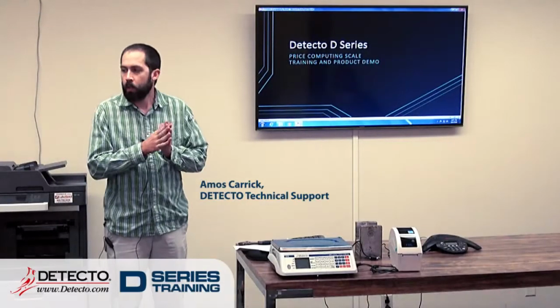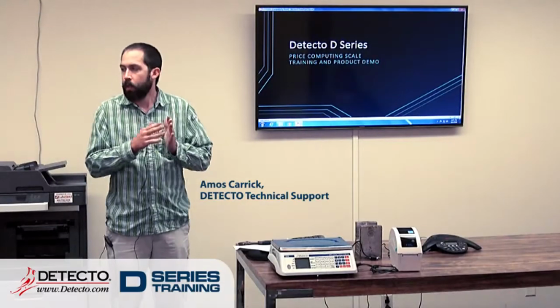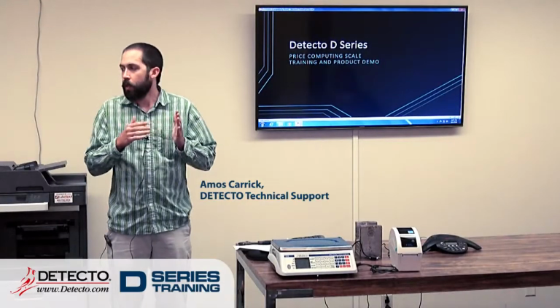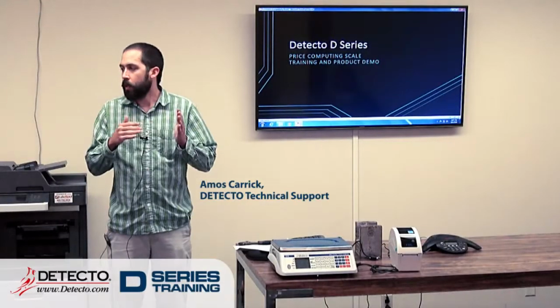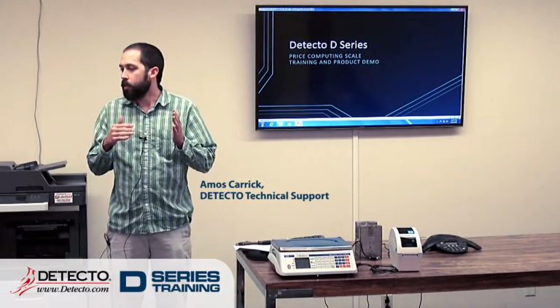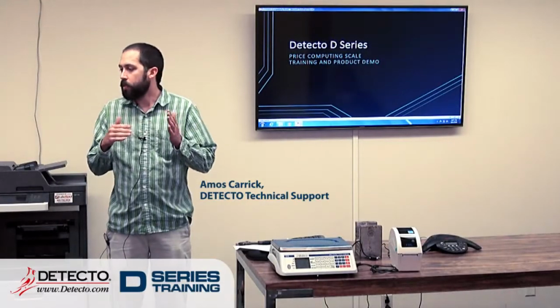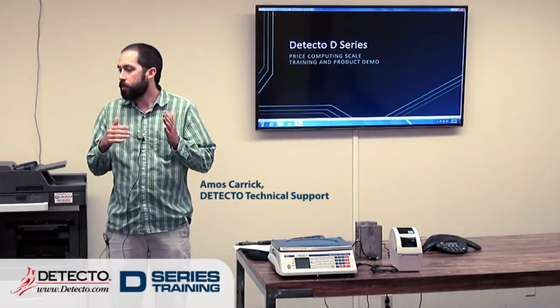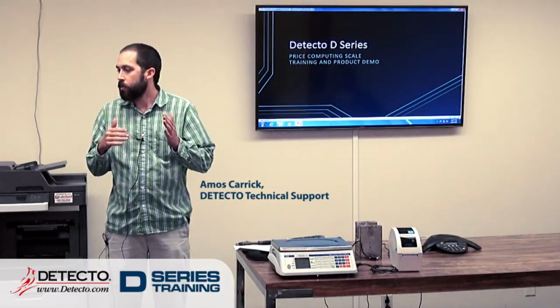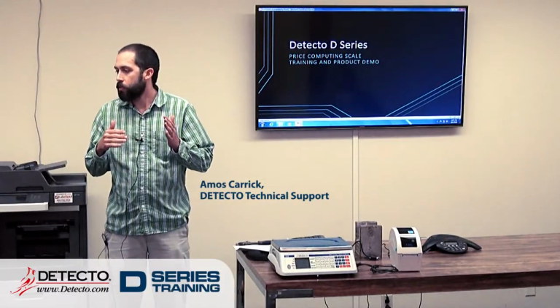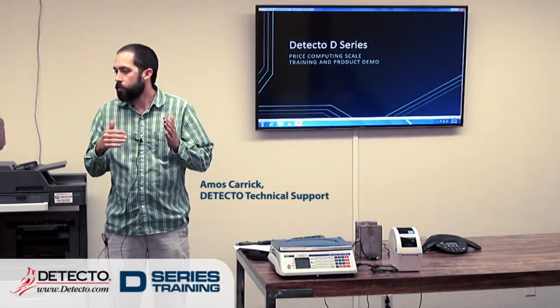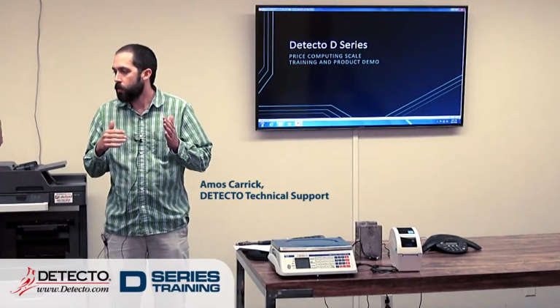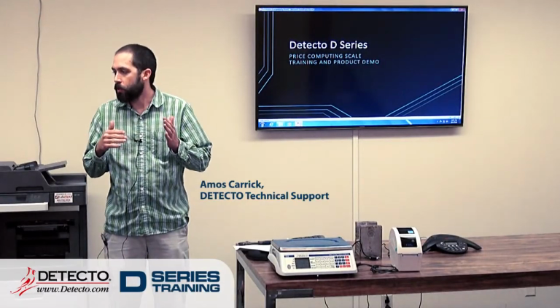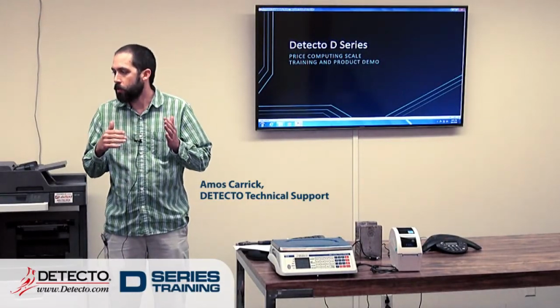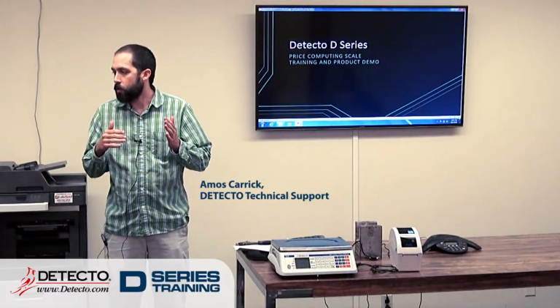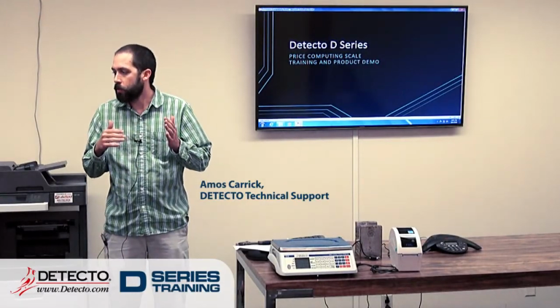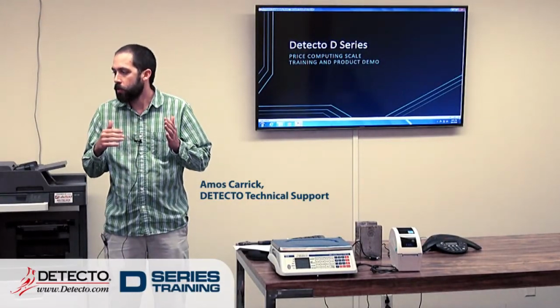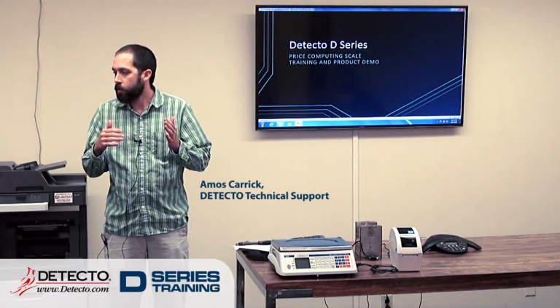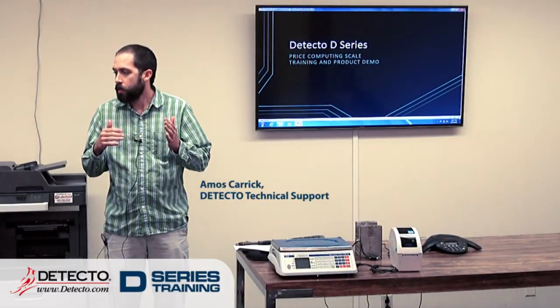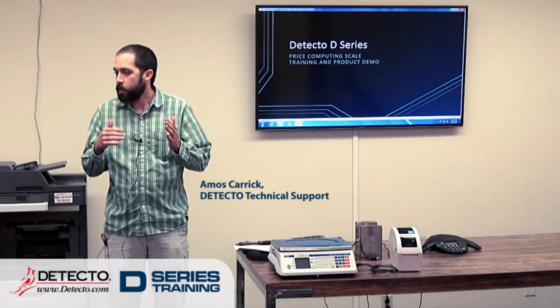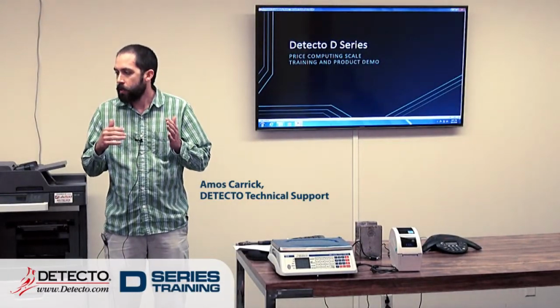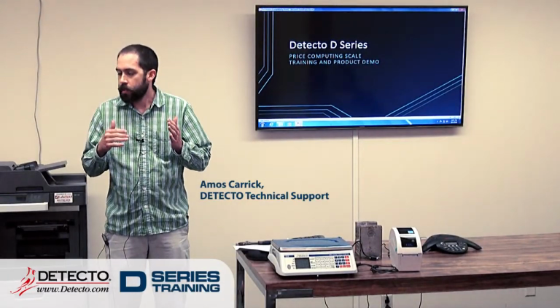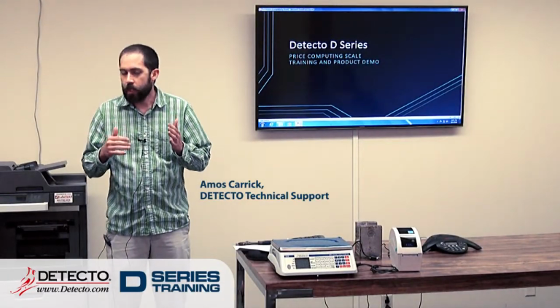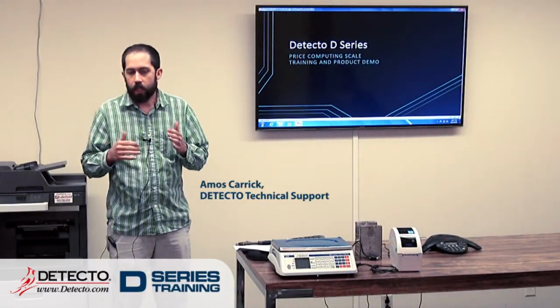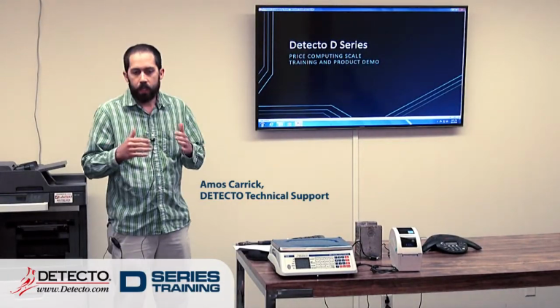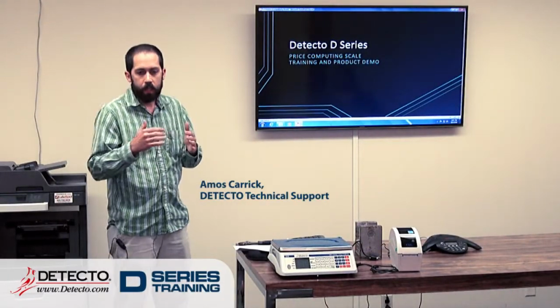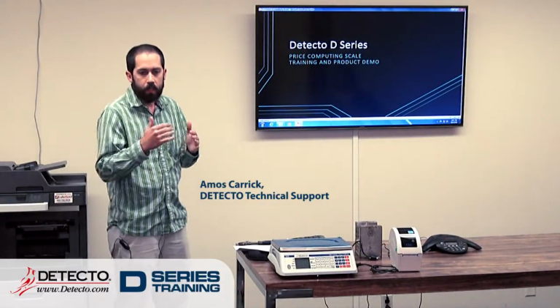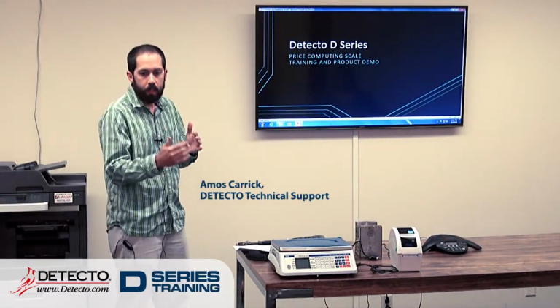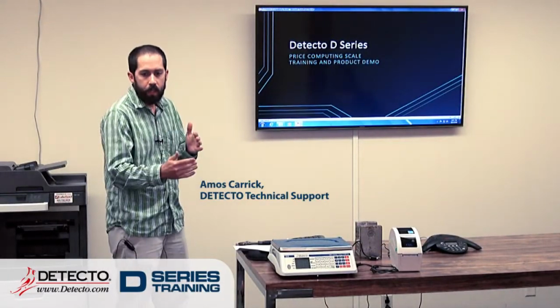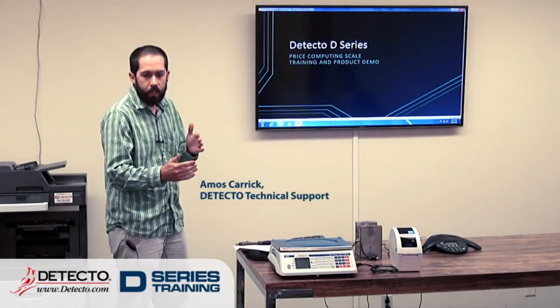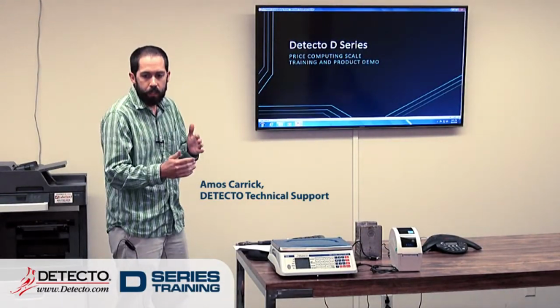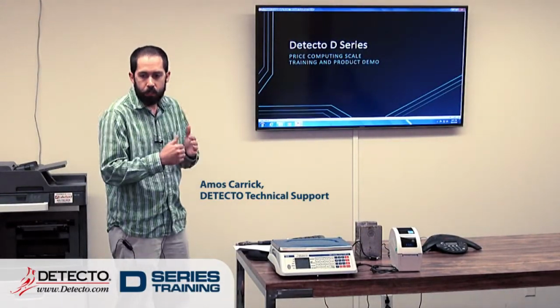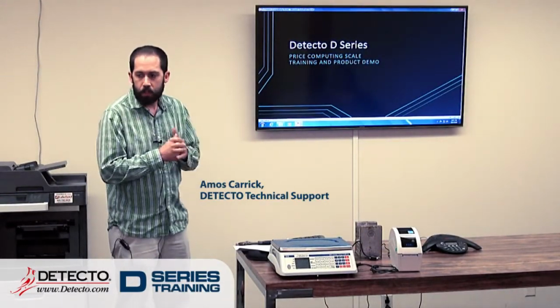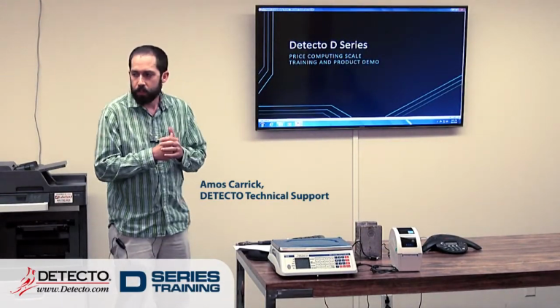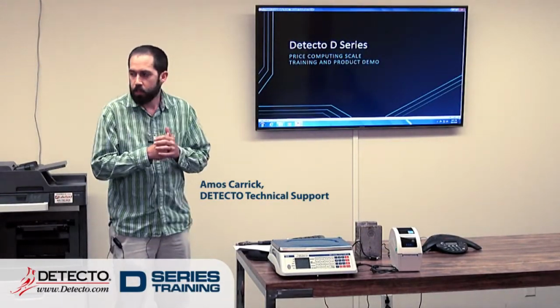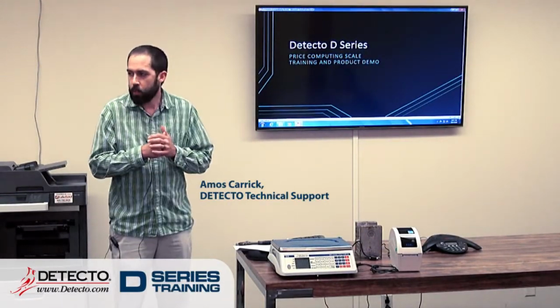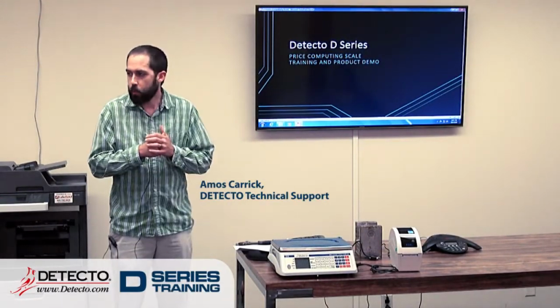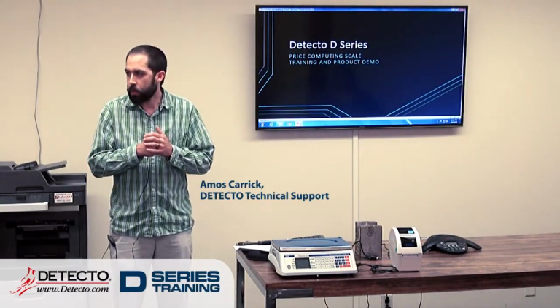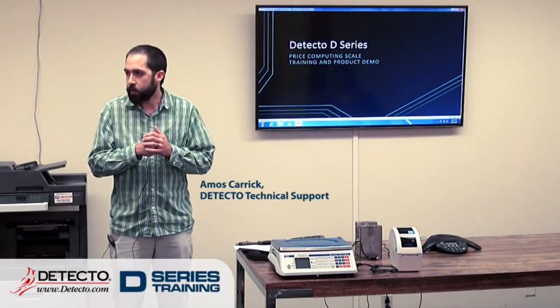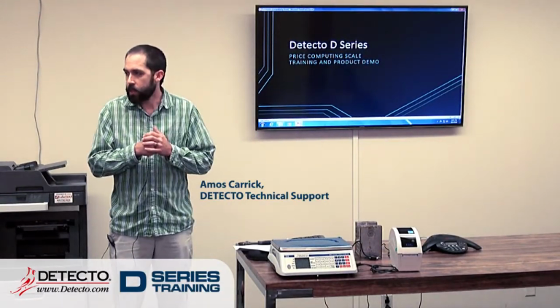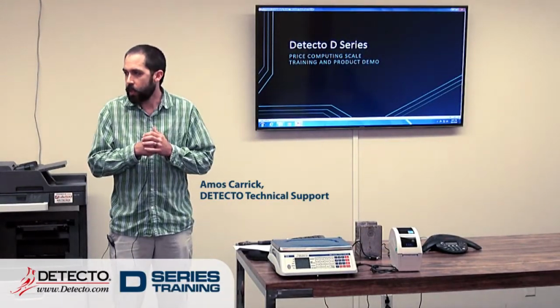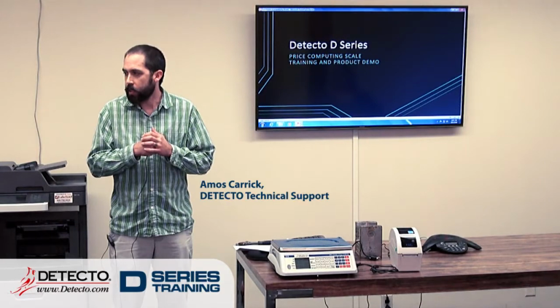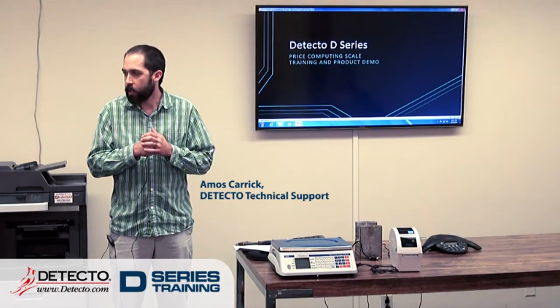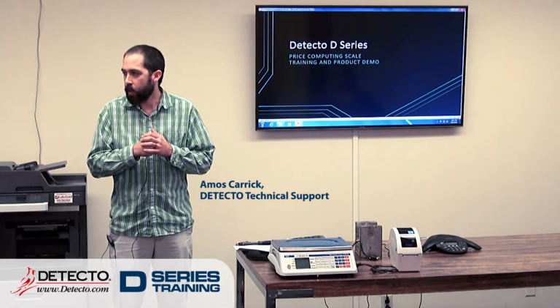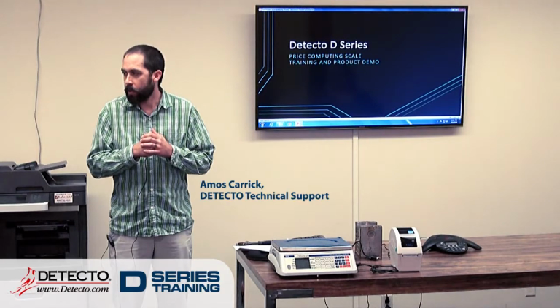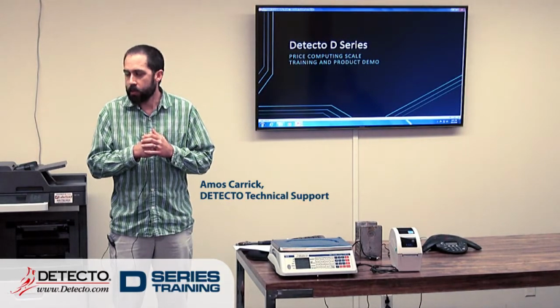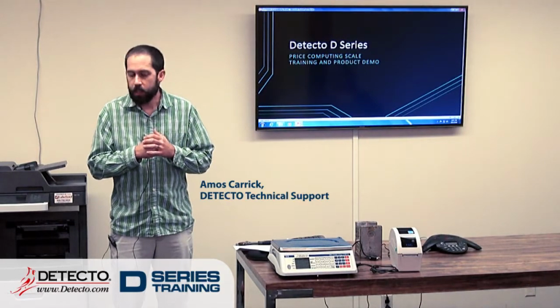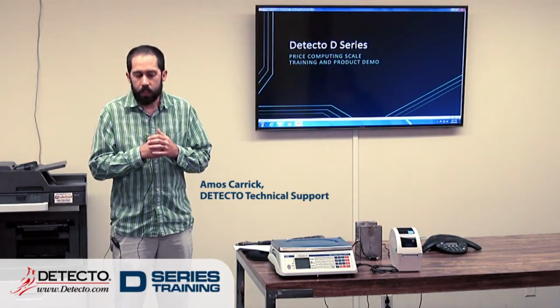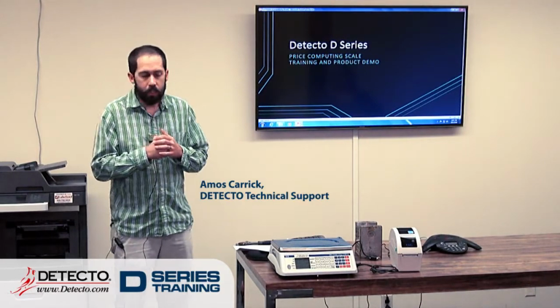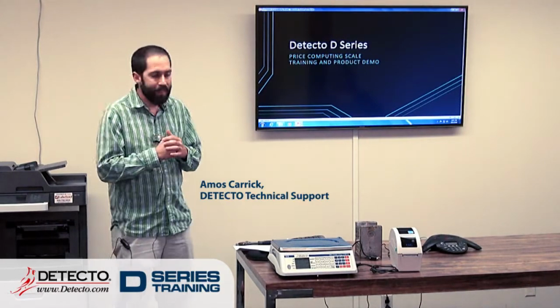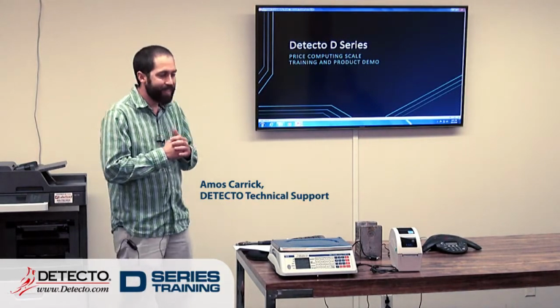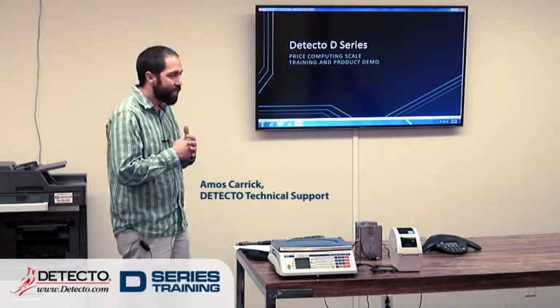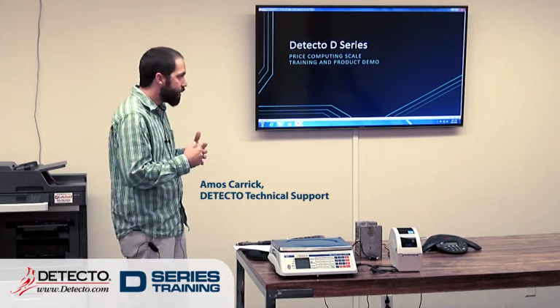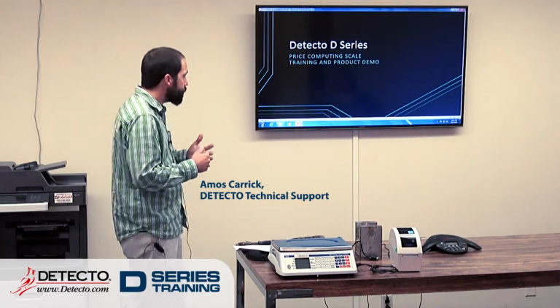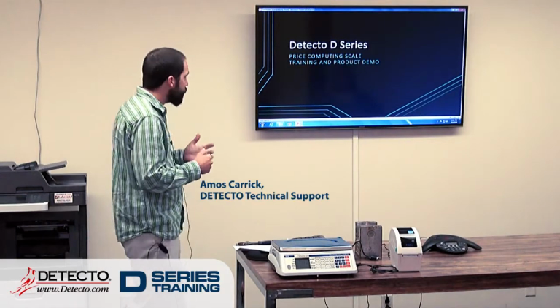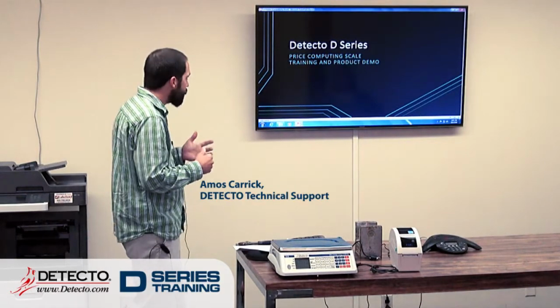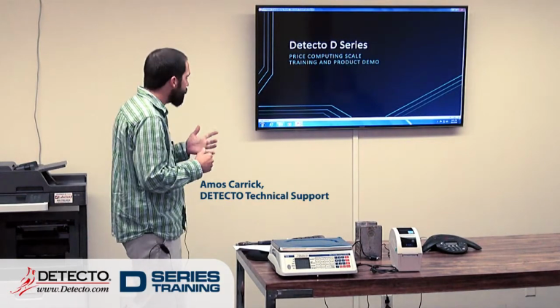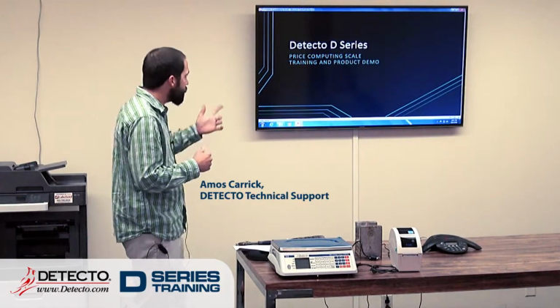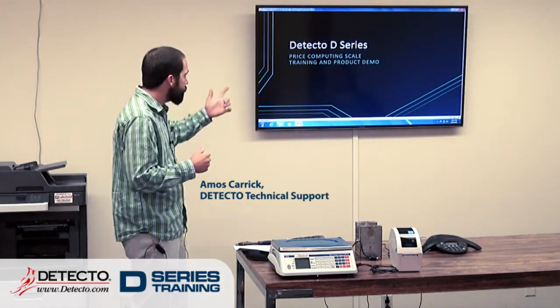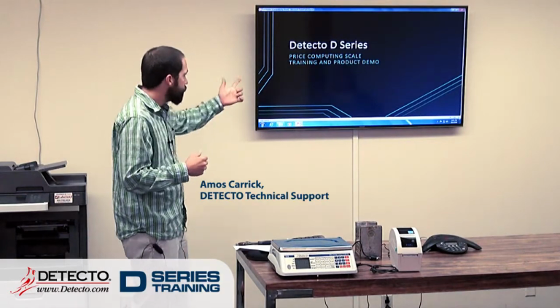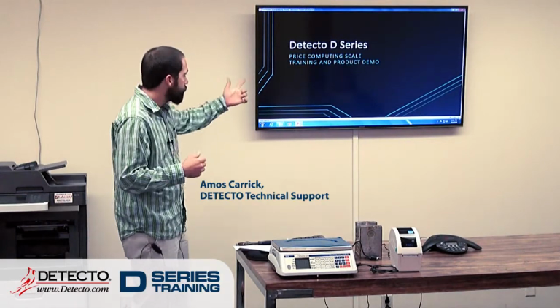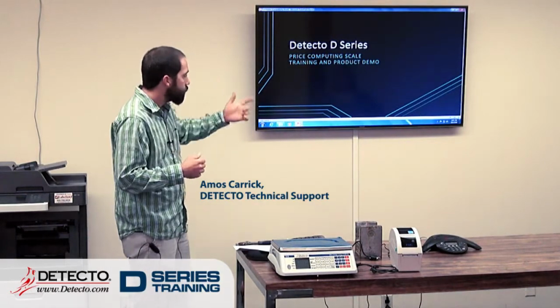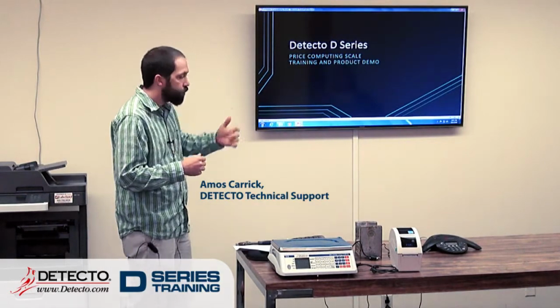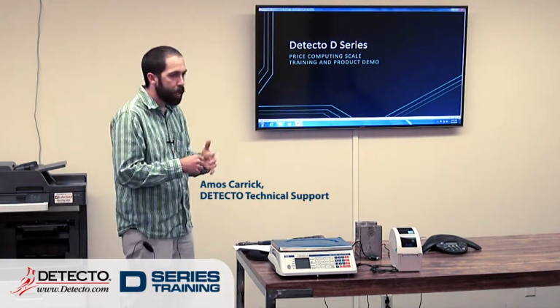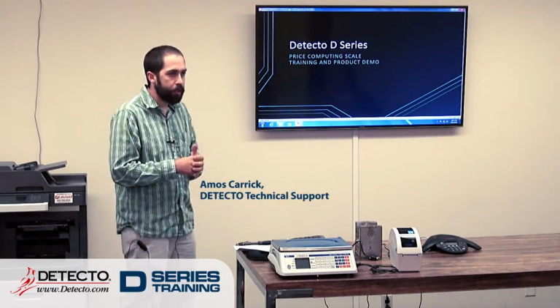All right, so today, as Jonathan said, we're going to be talking about the D-series scales.